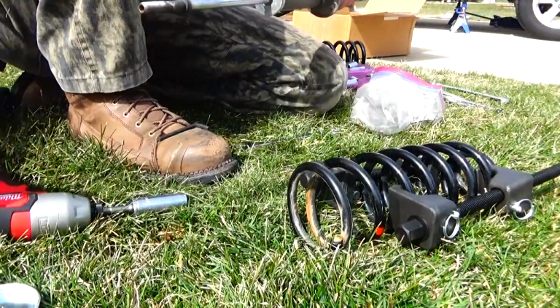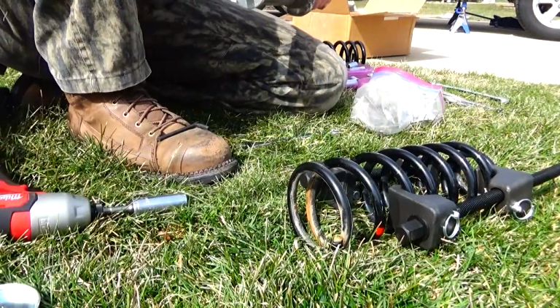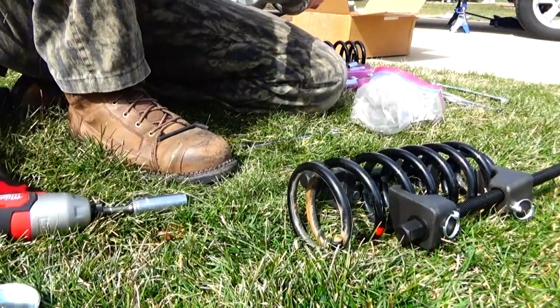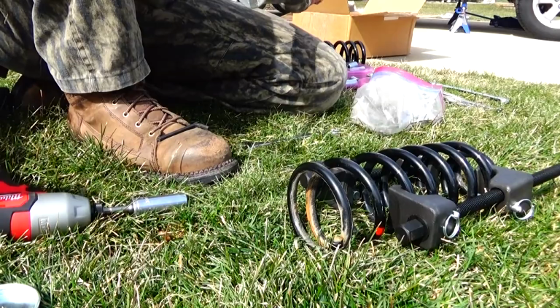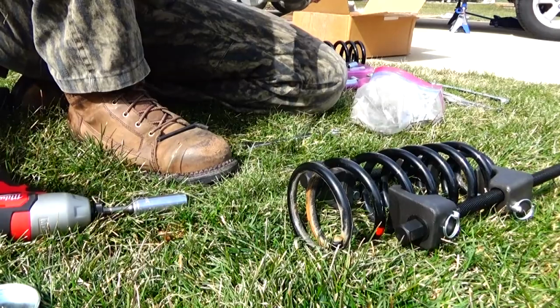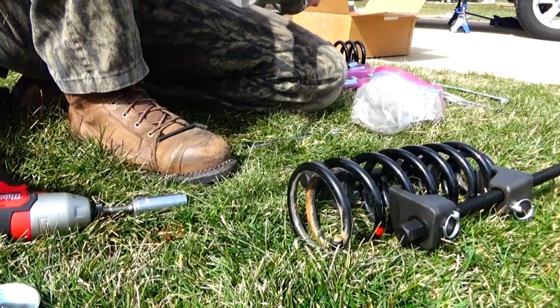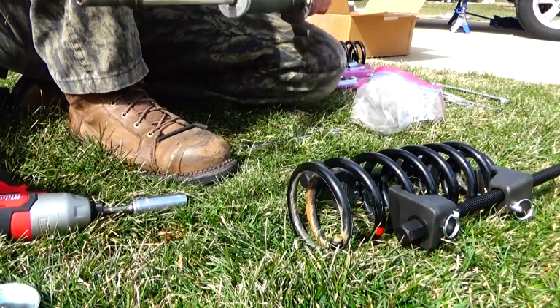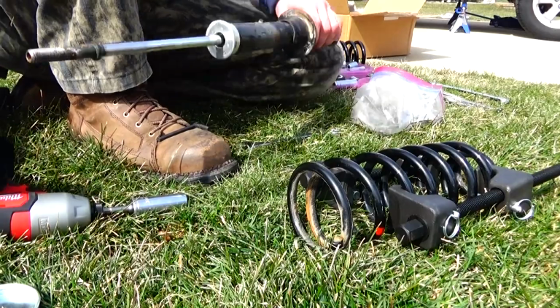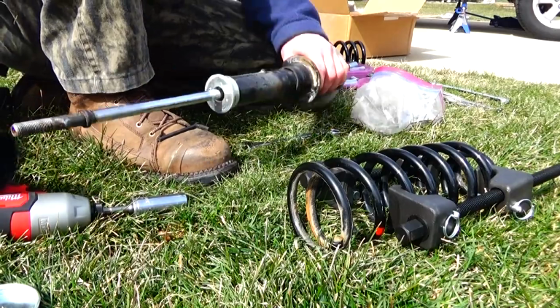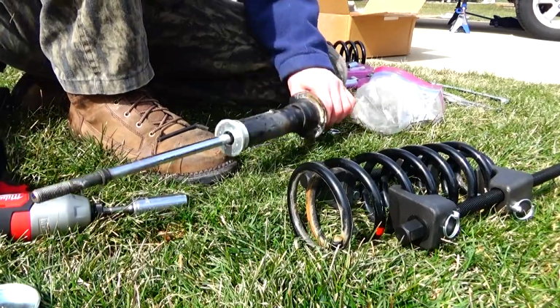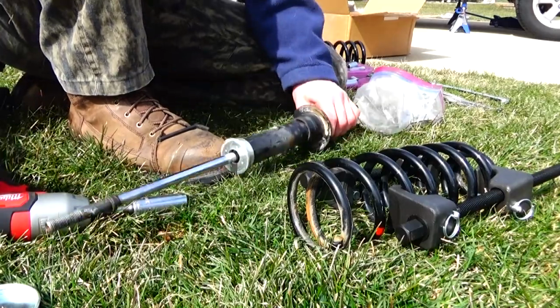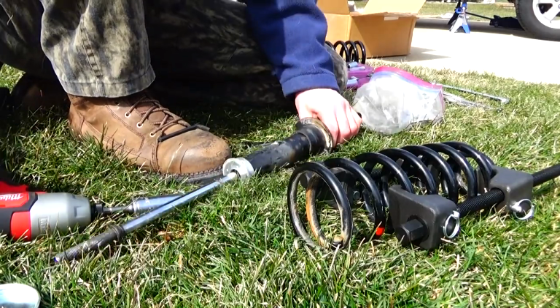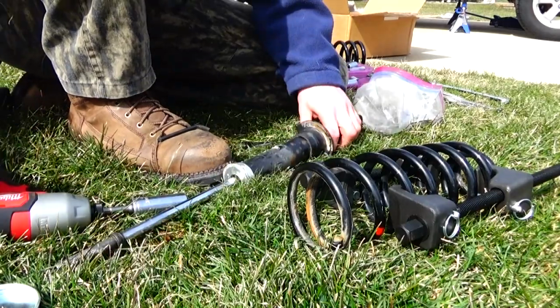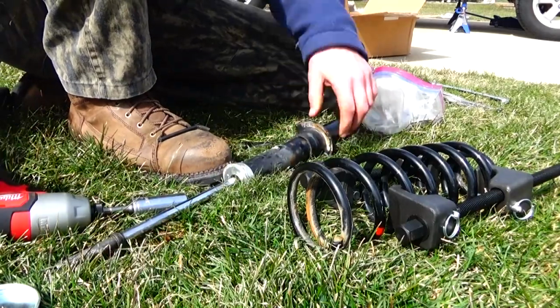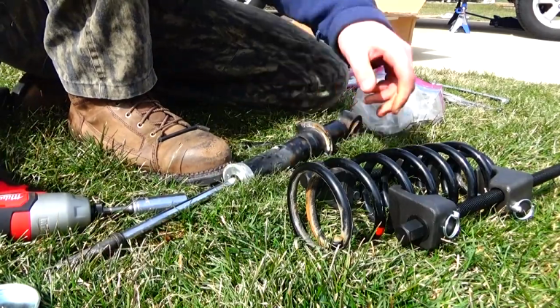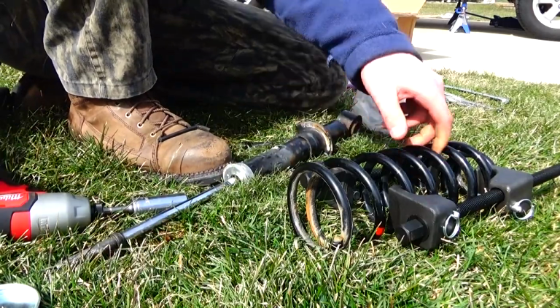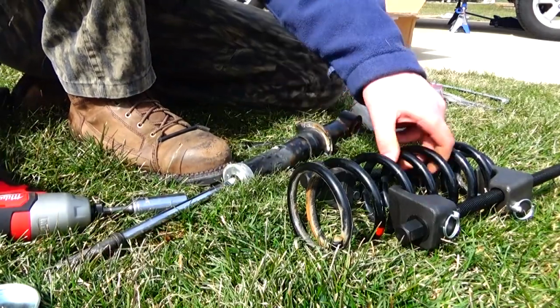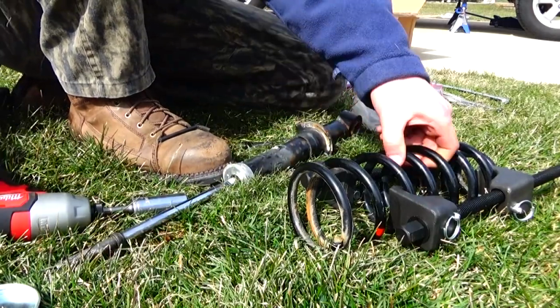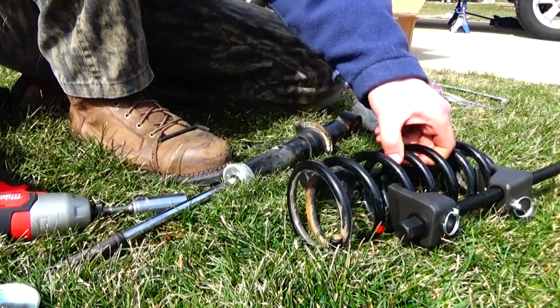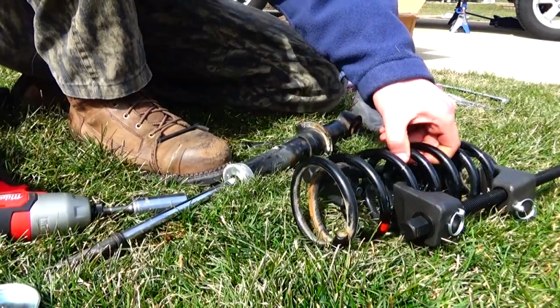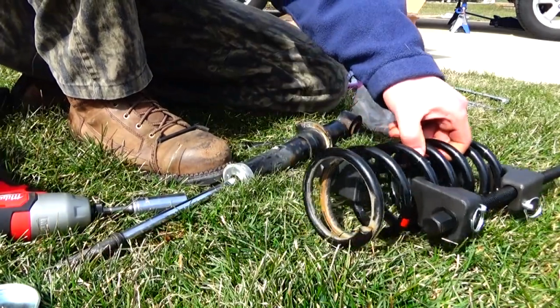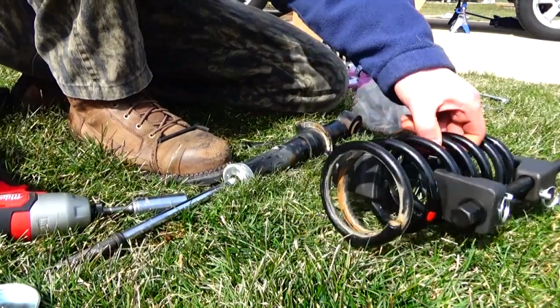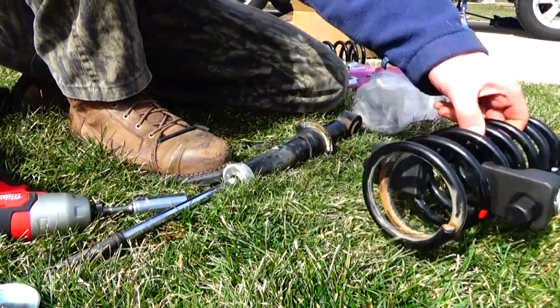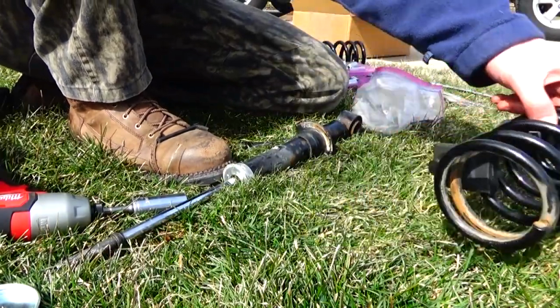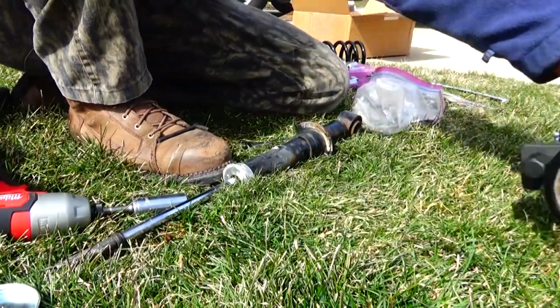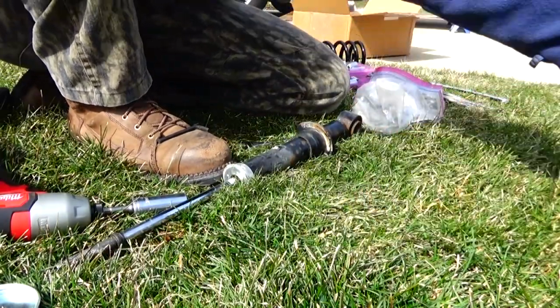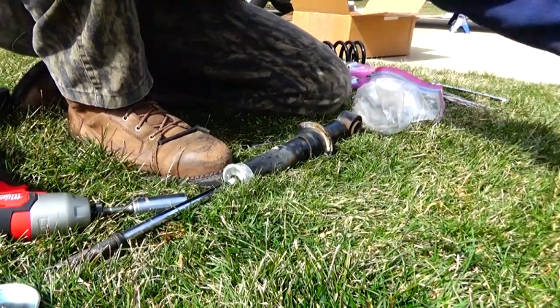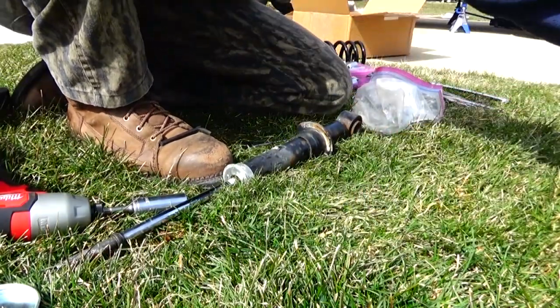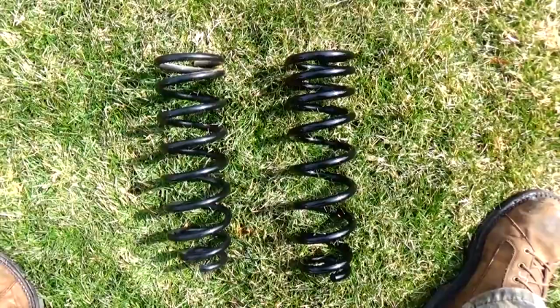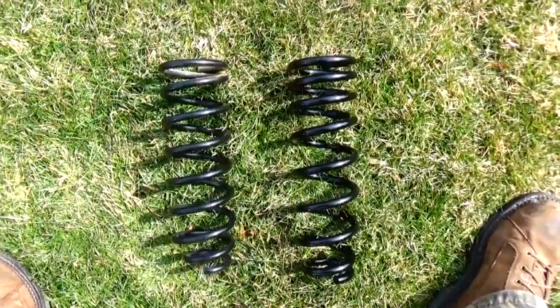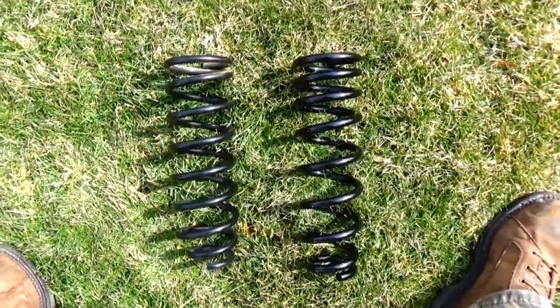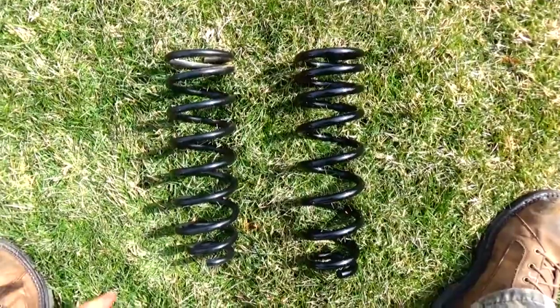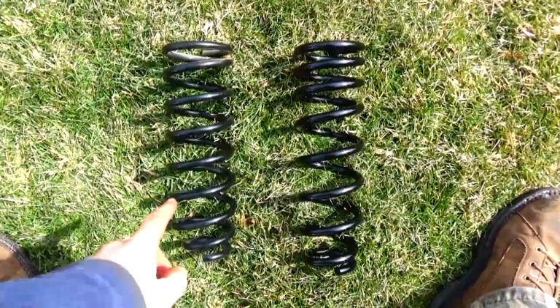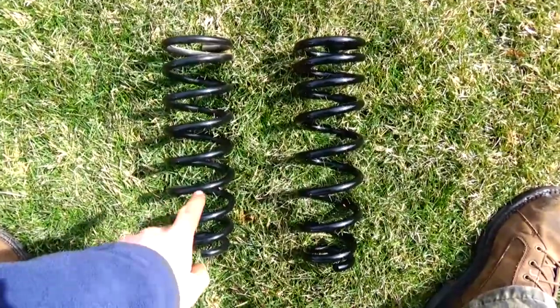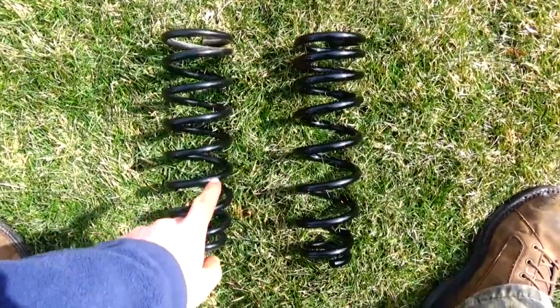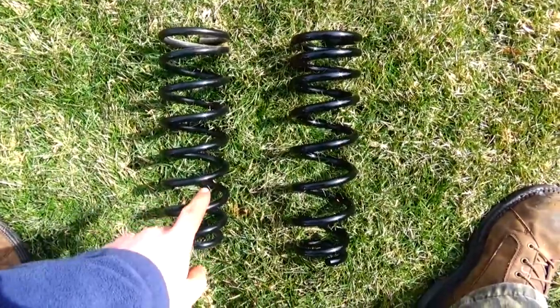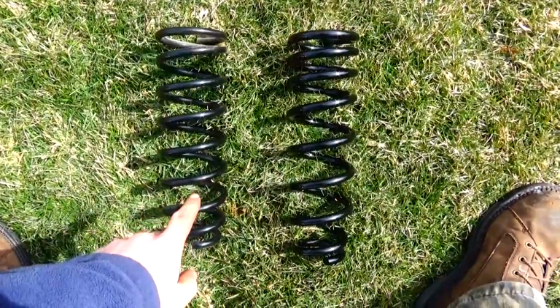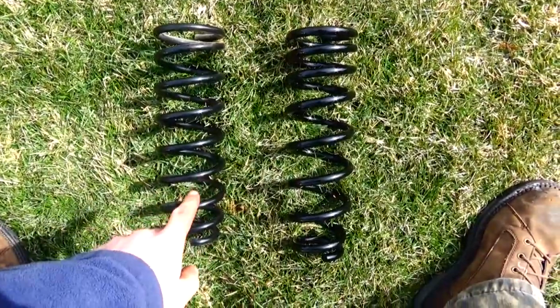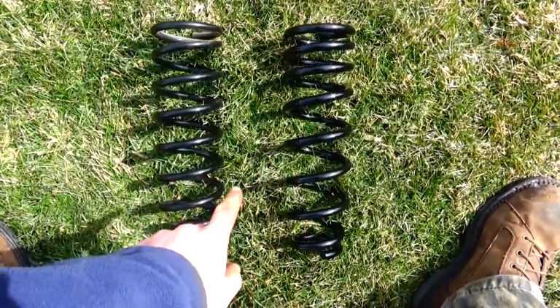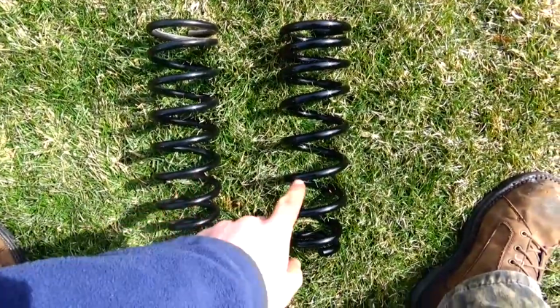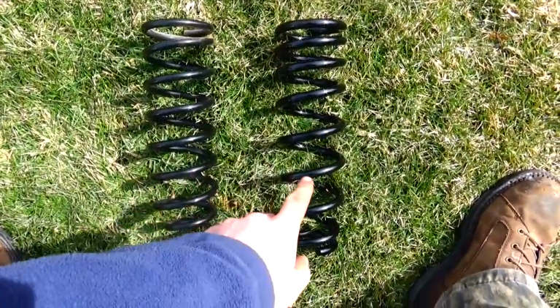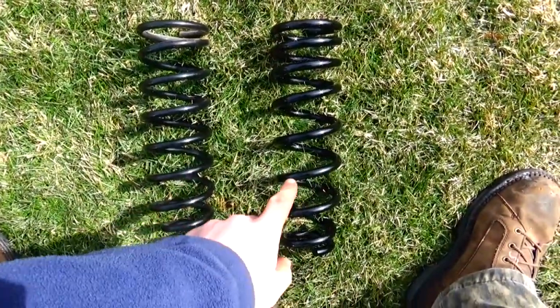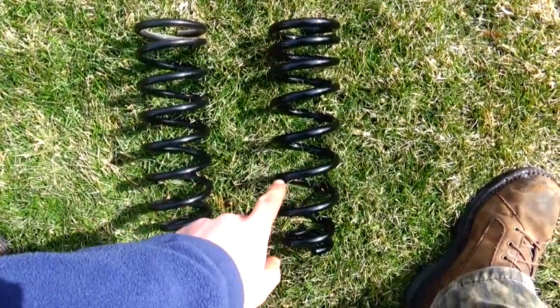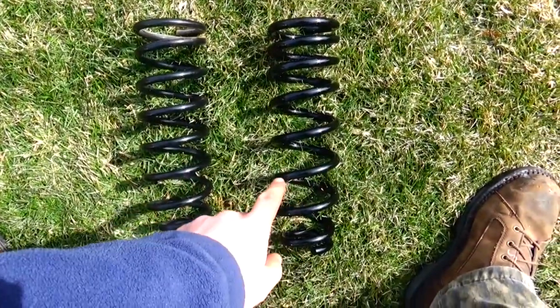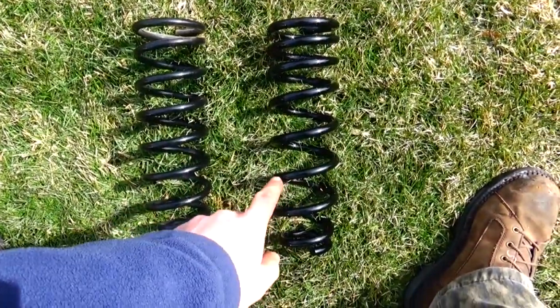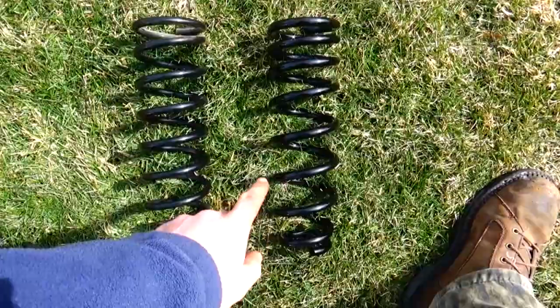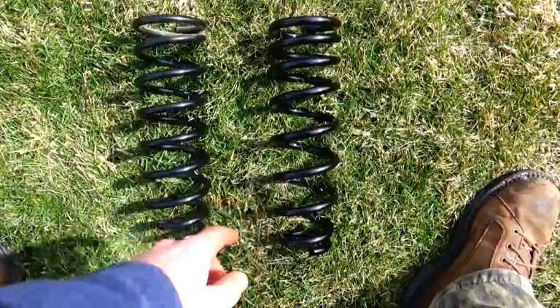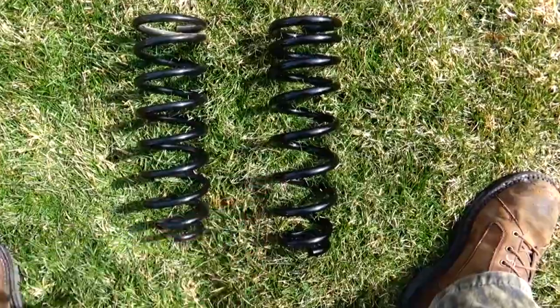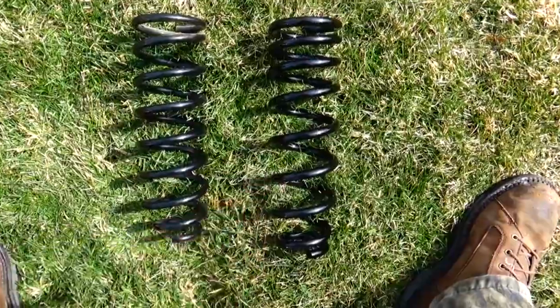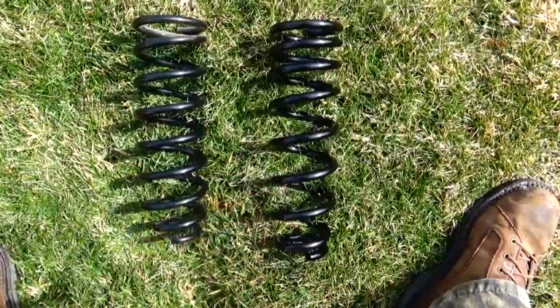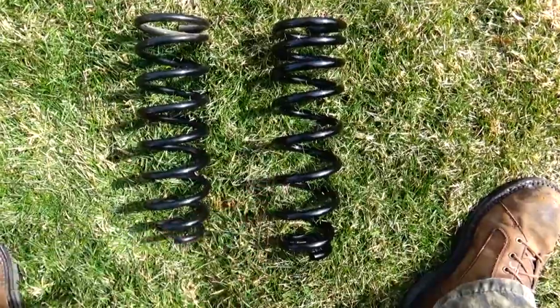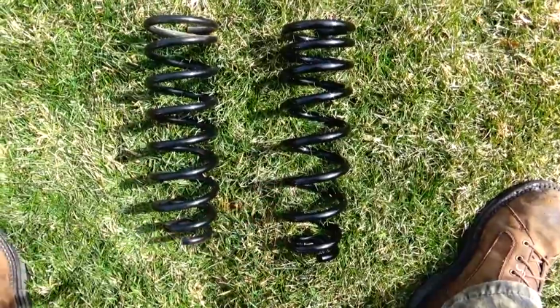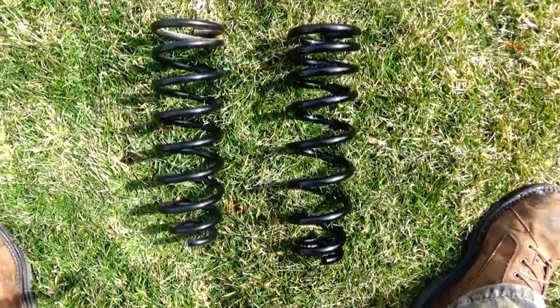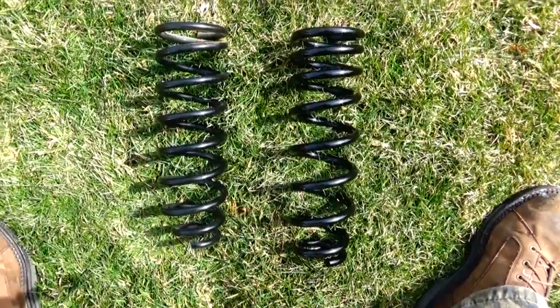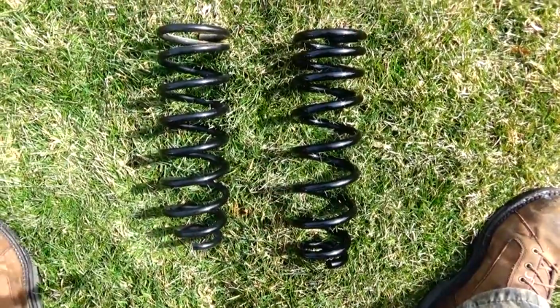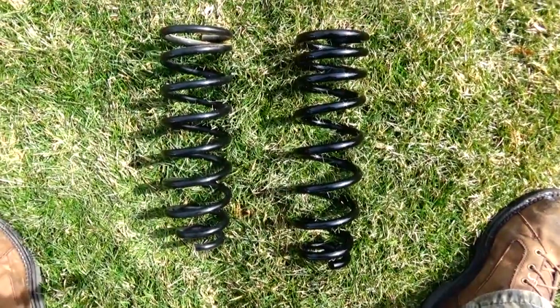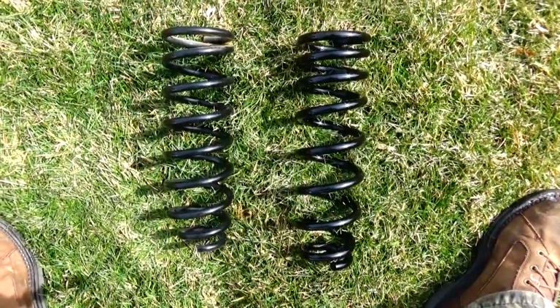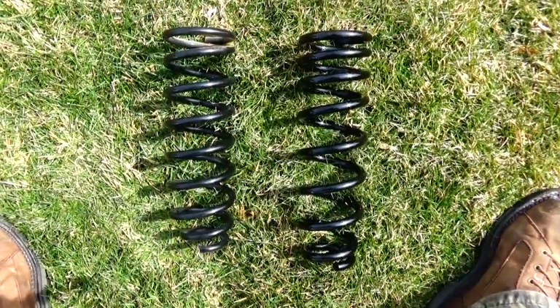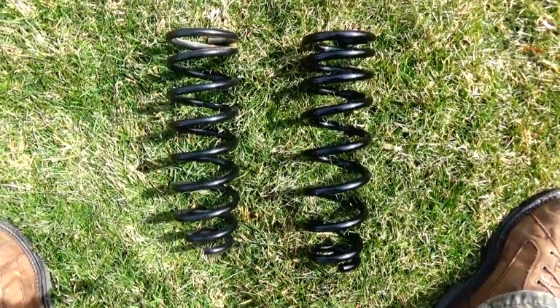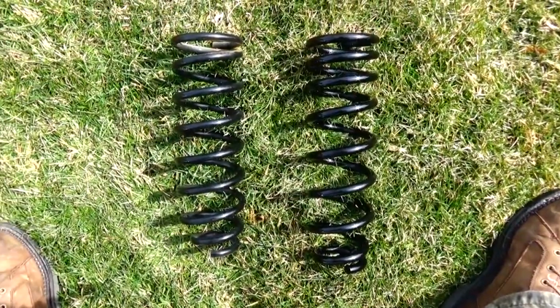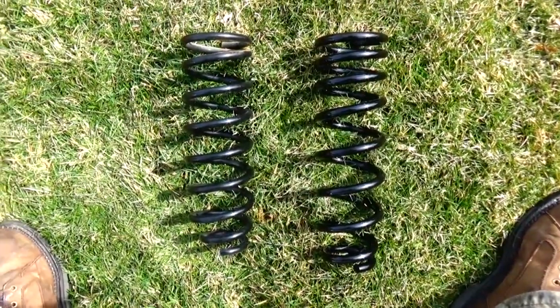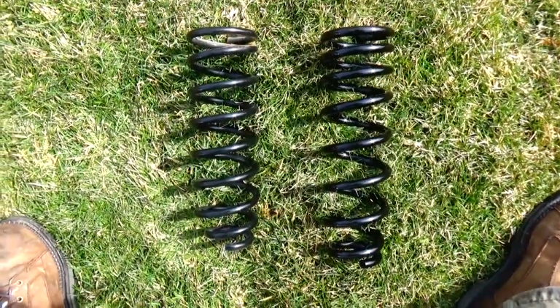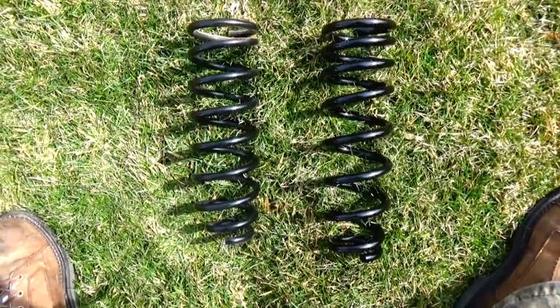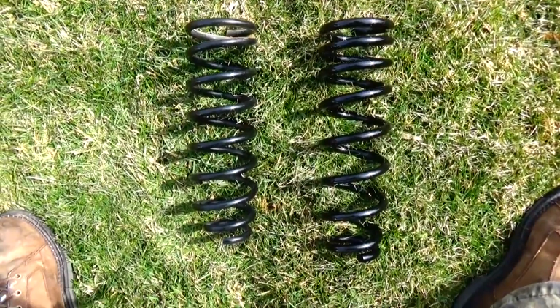Once you take the nut and the hat off the strut, you can remove the spring. And now with the spring off, you can see the new springs are longer and thicker than the stock spring.